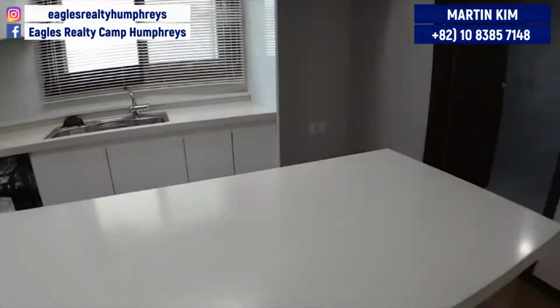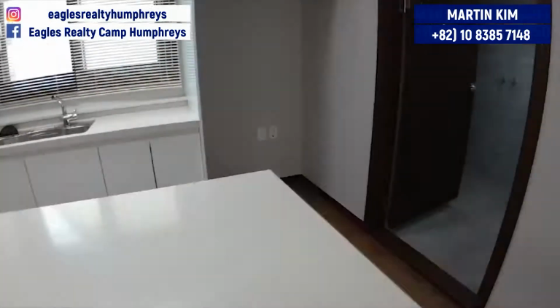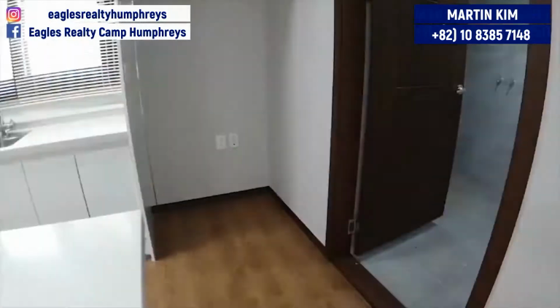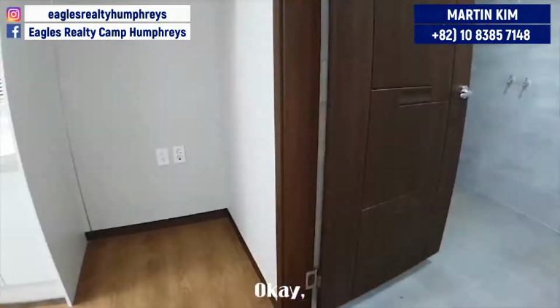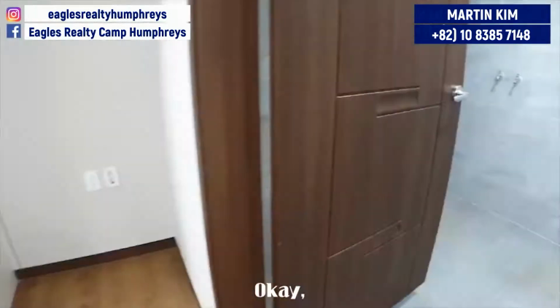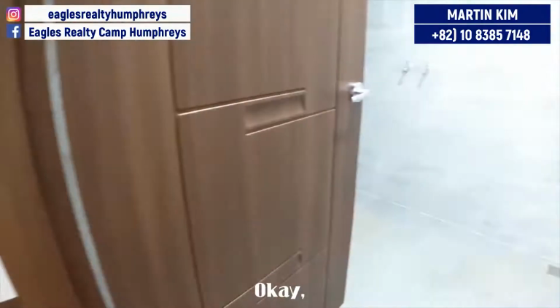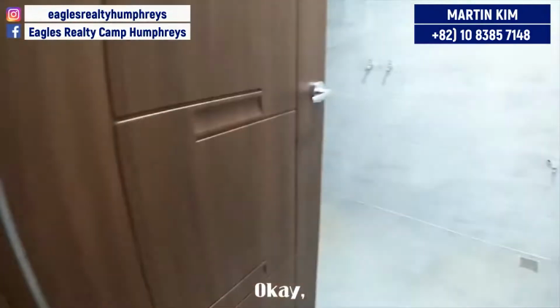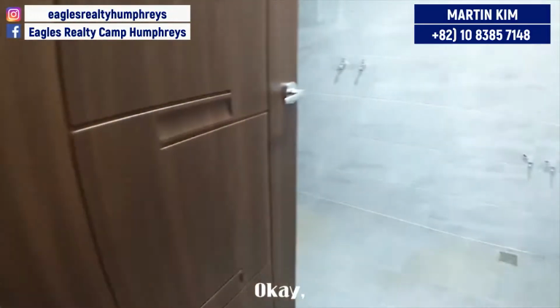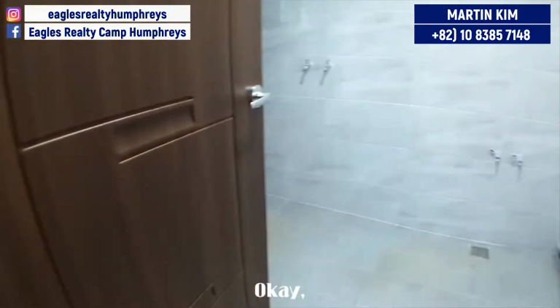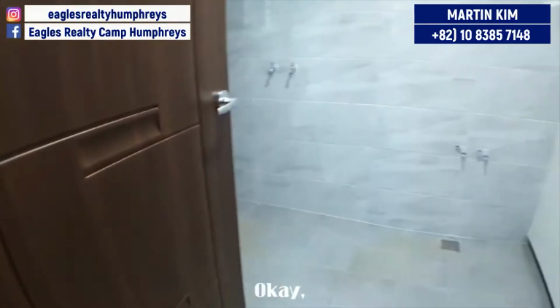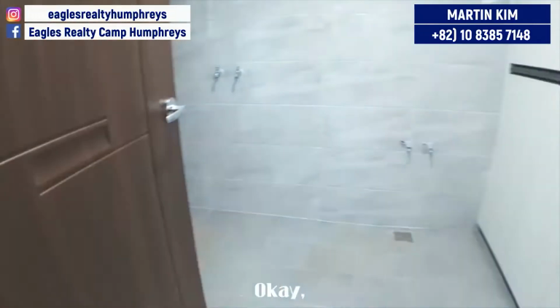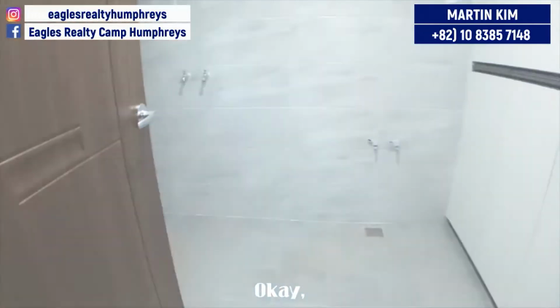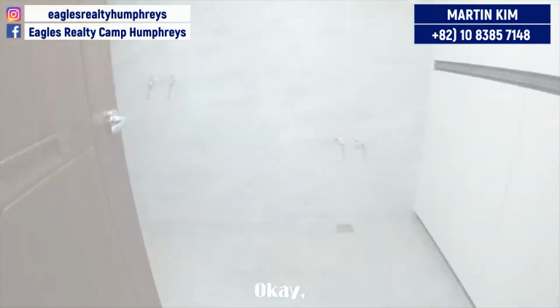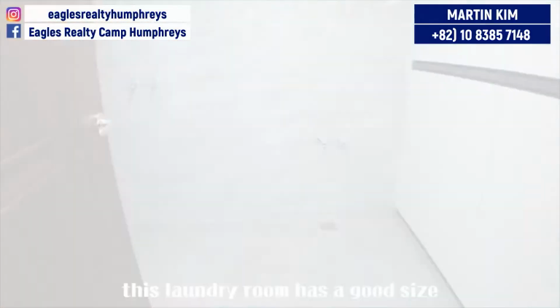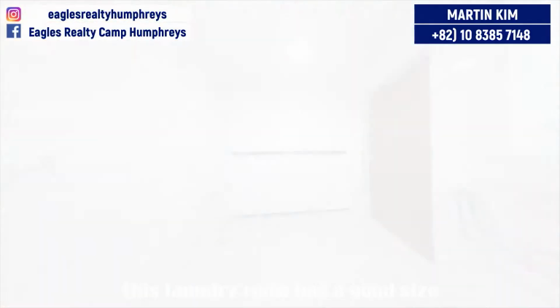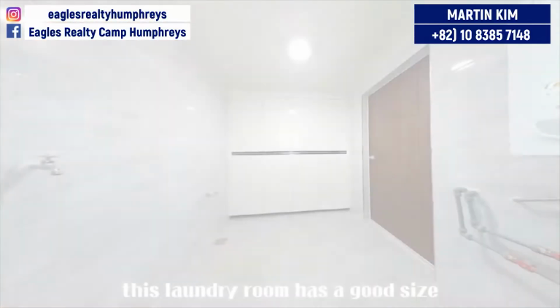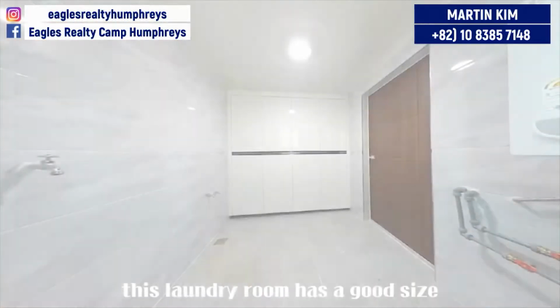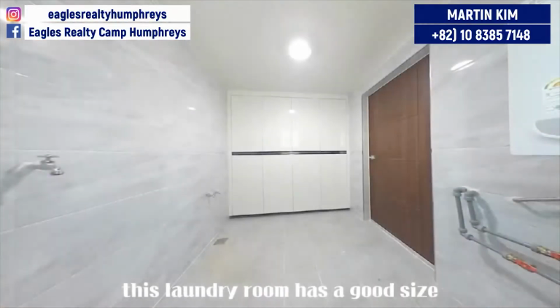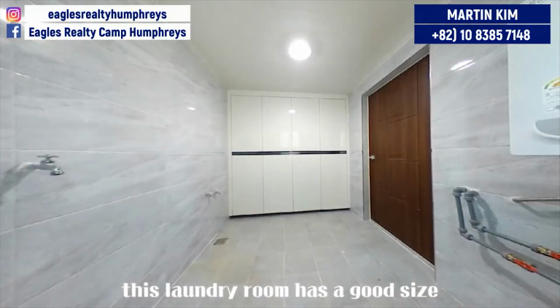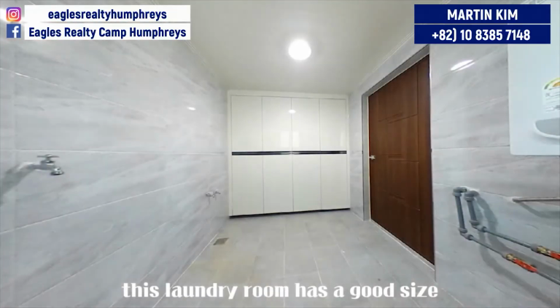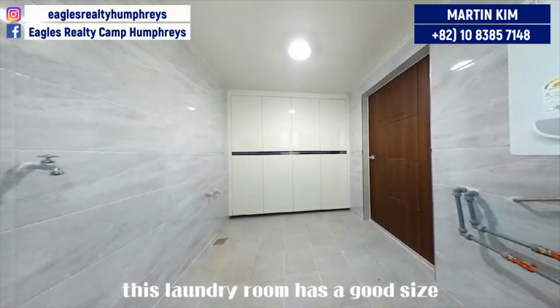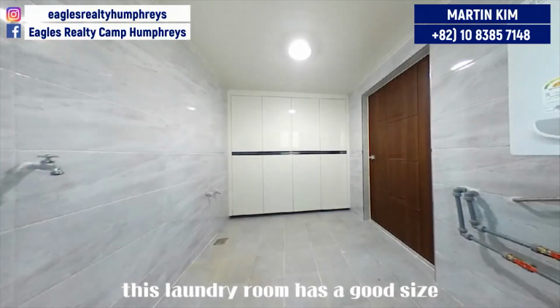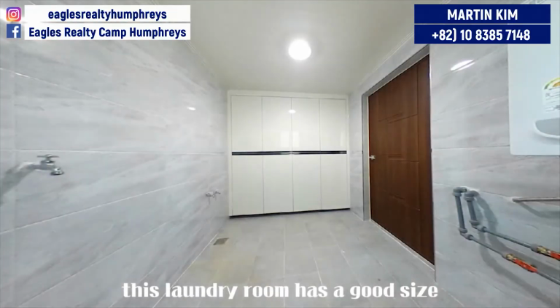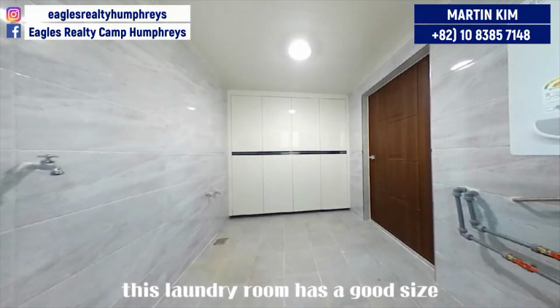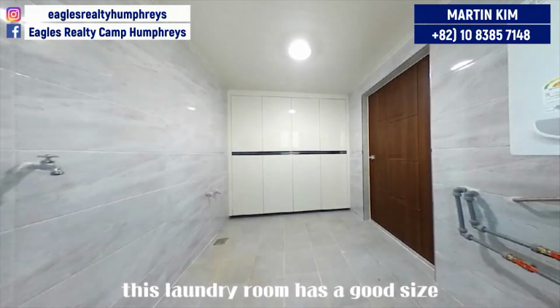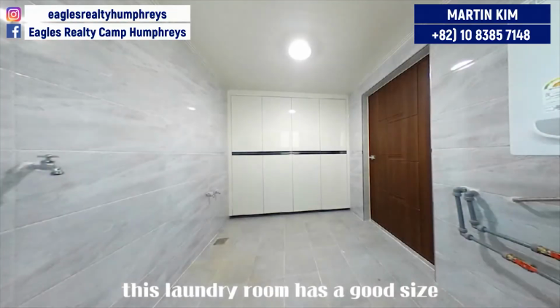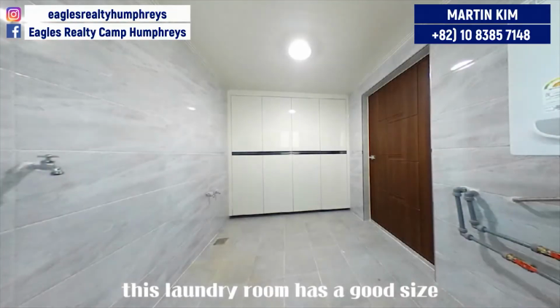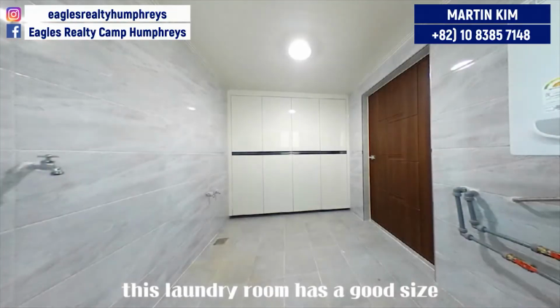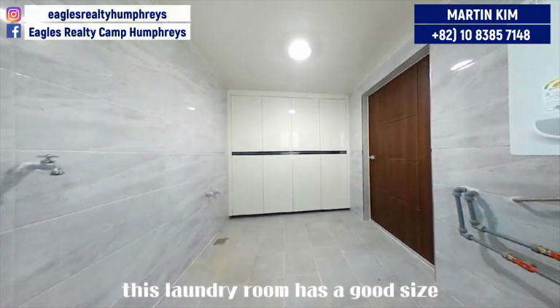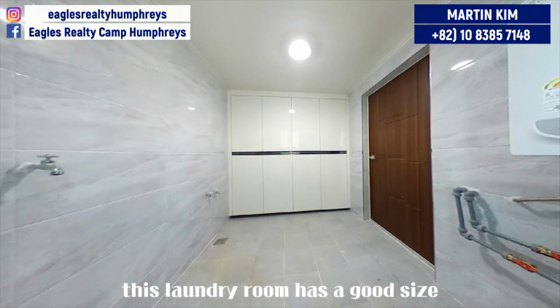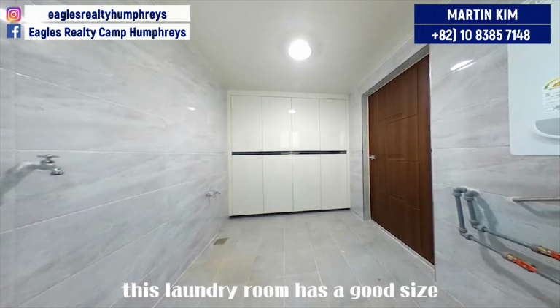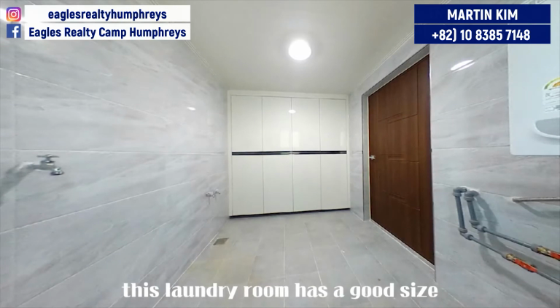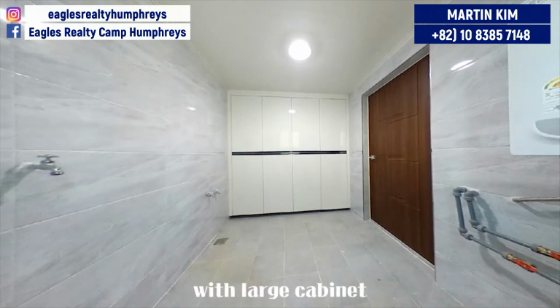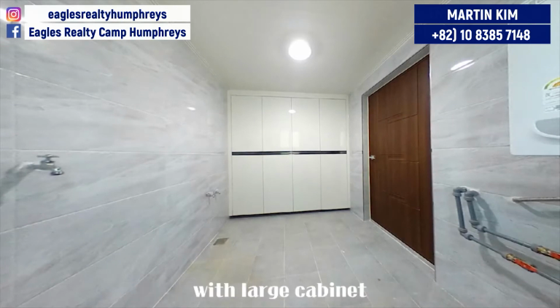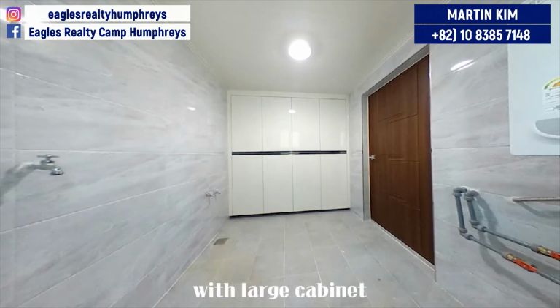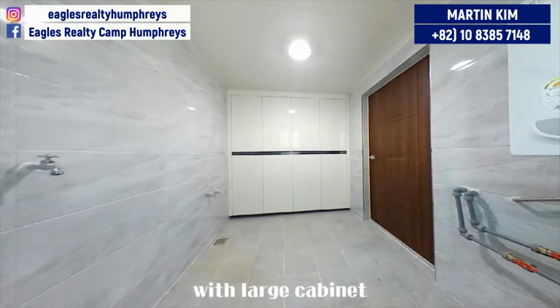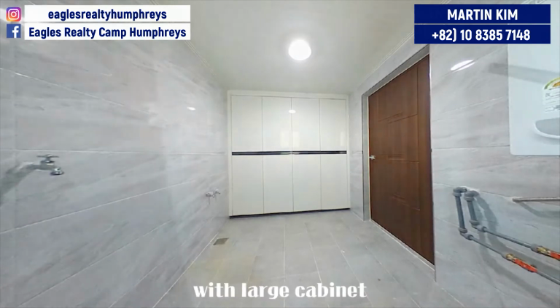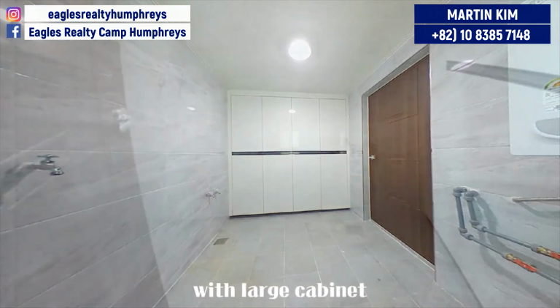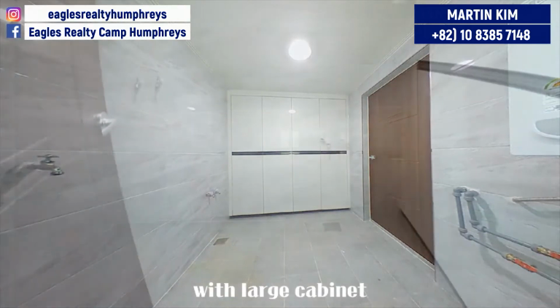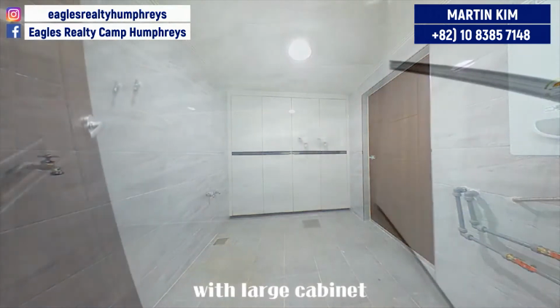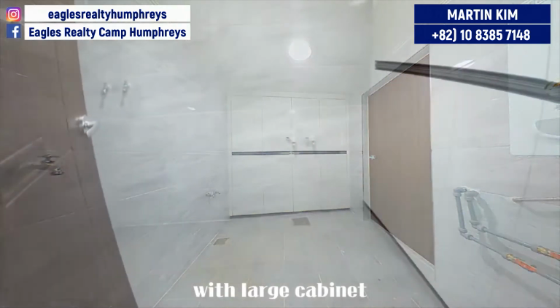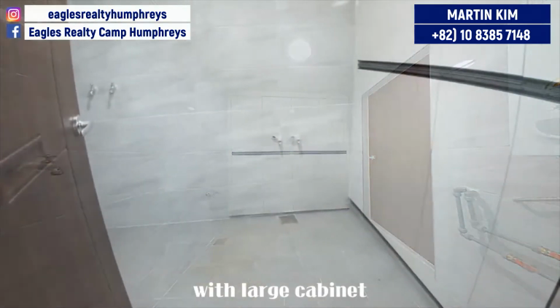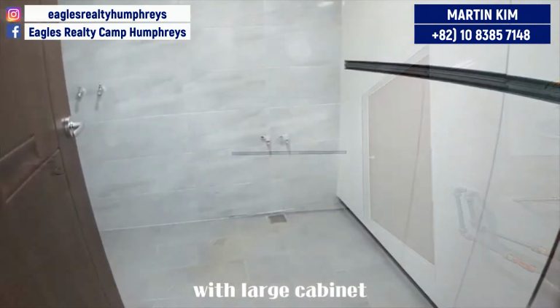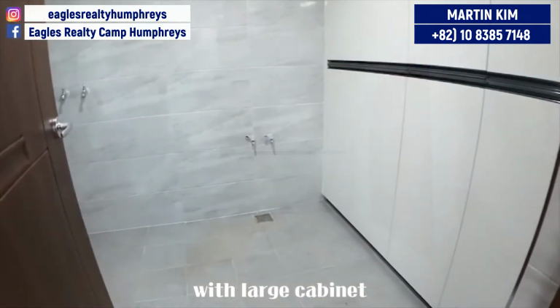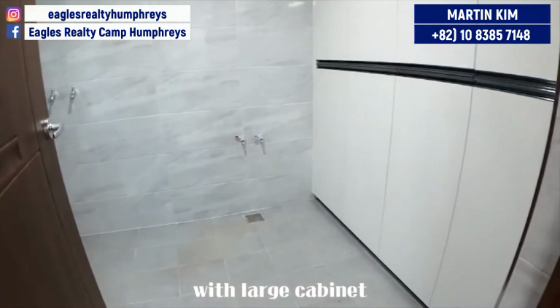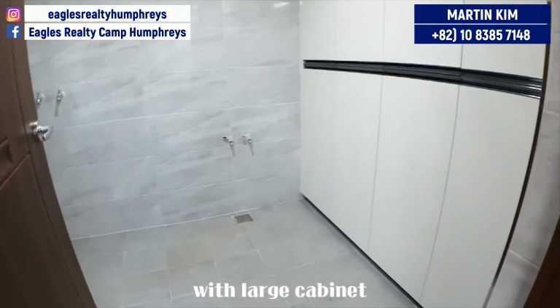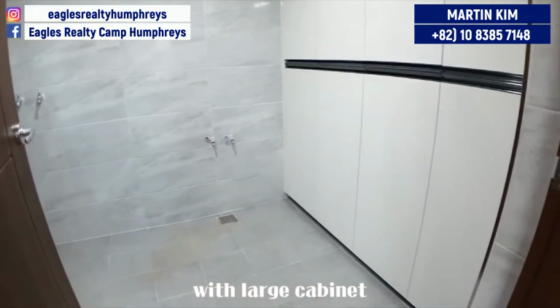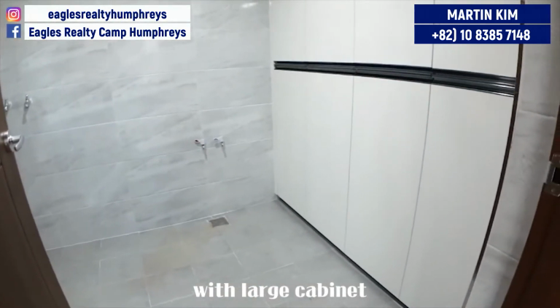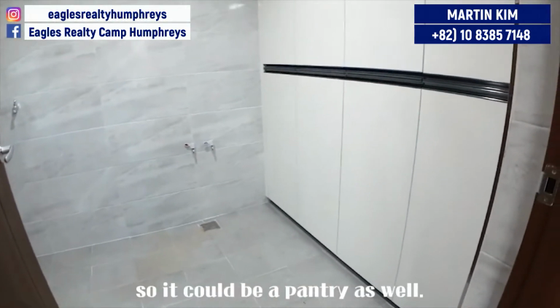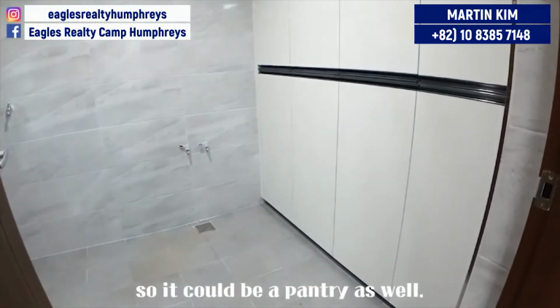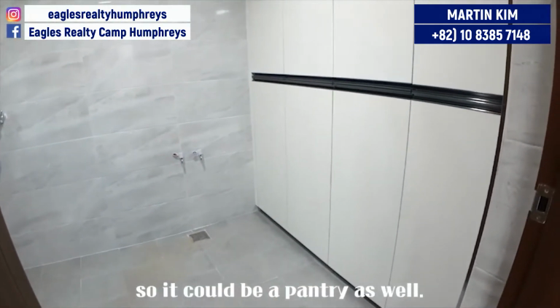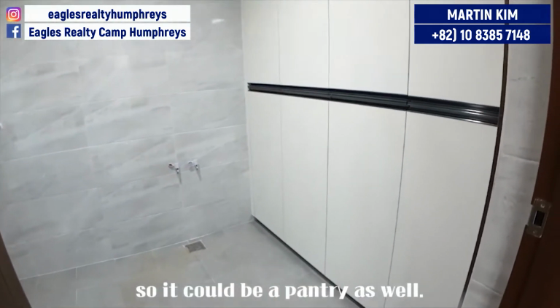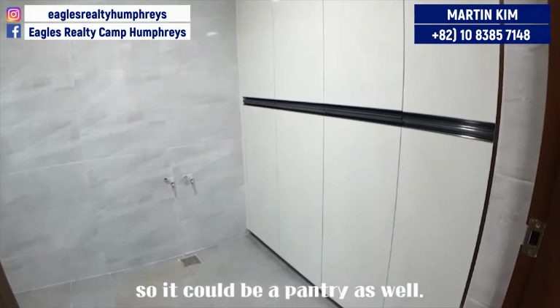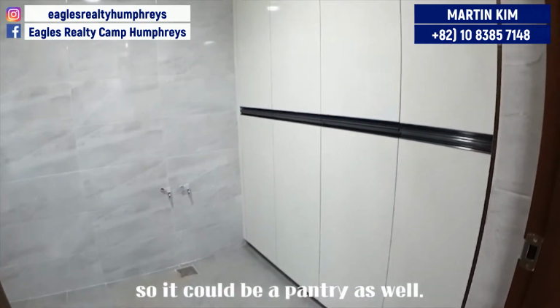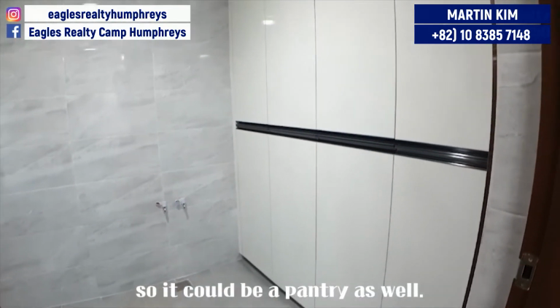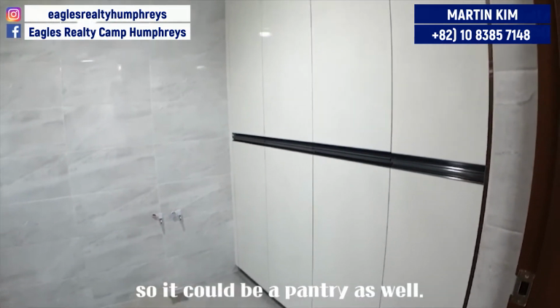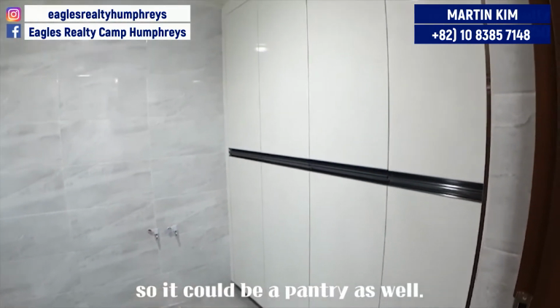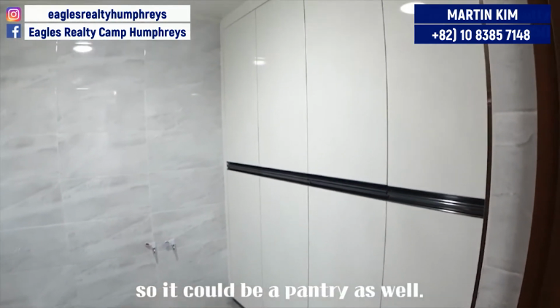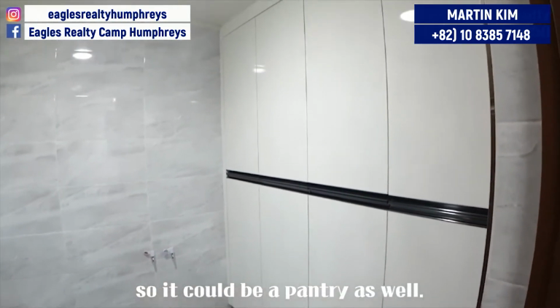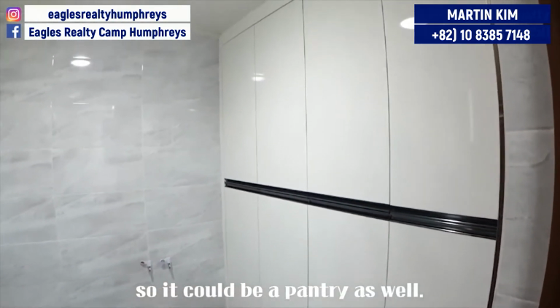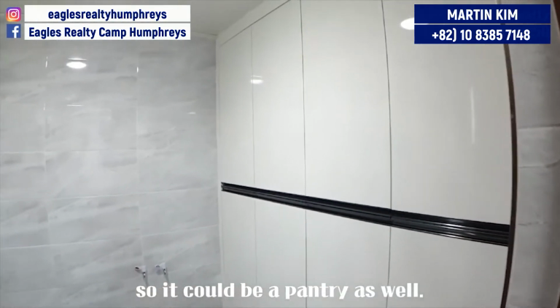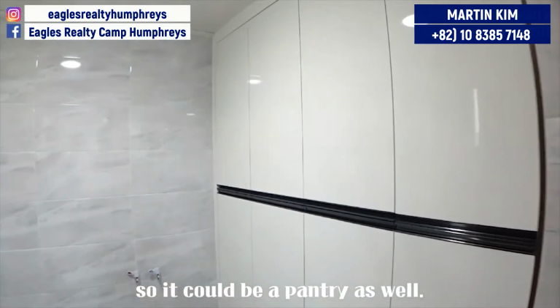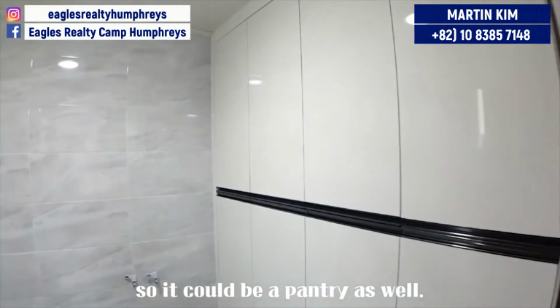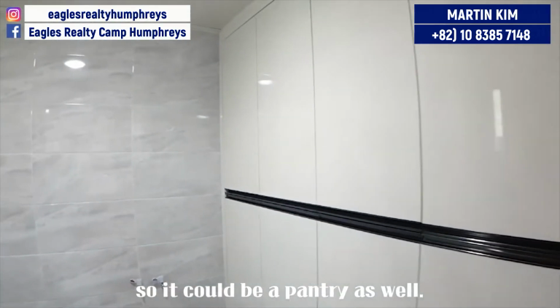I personally like simple white interior design like this kitchen, and all the appliances are very new. This laundry room has a good size with large cabinets, so it could be used as a pantry as well.